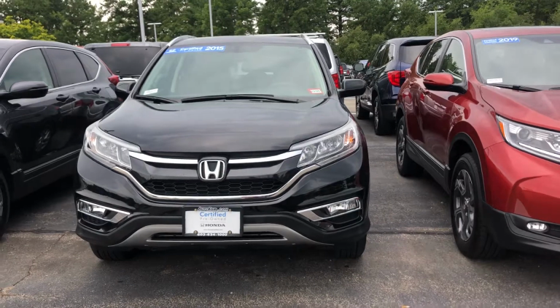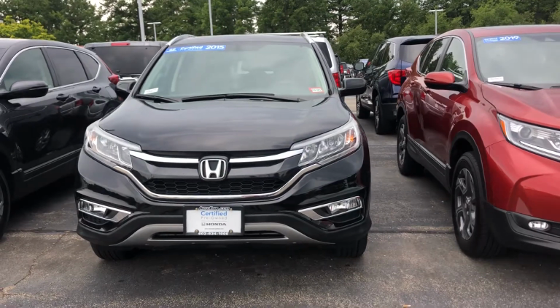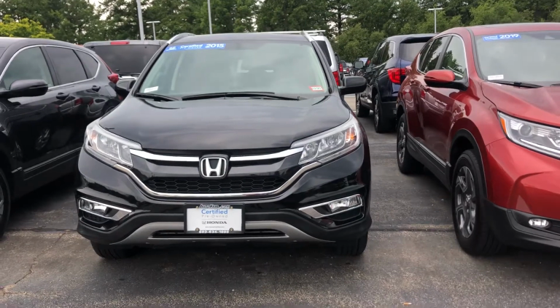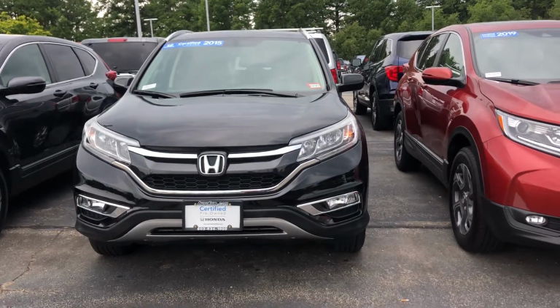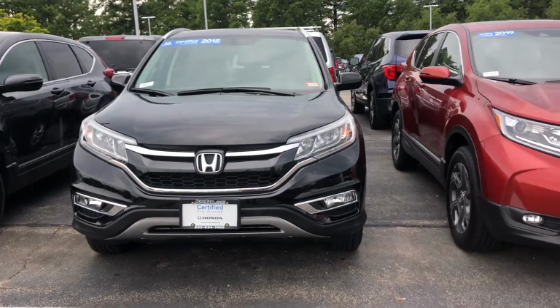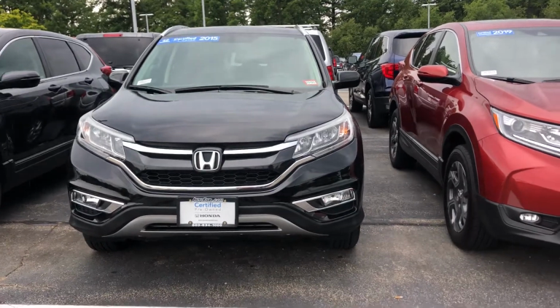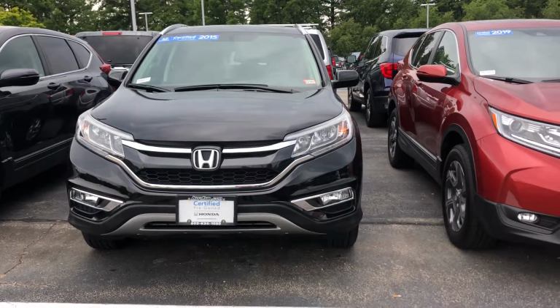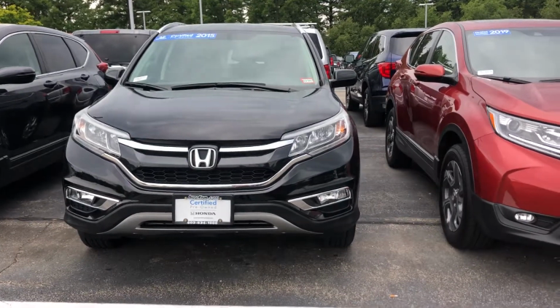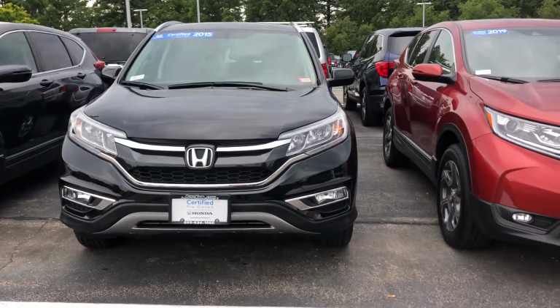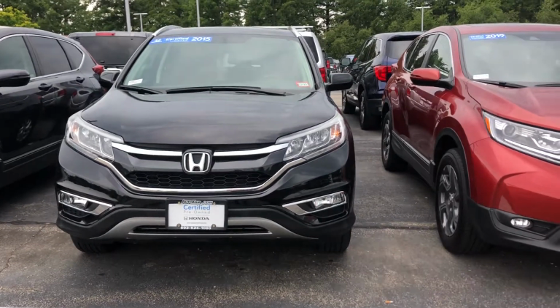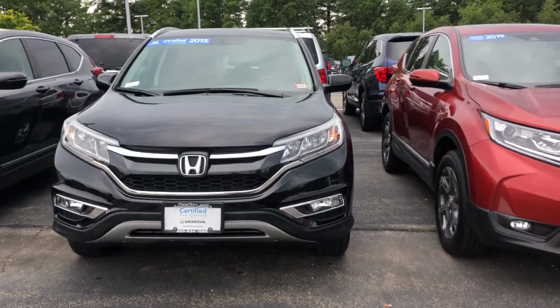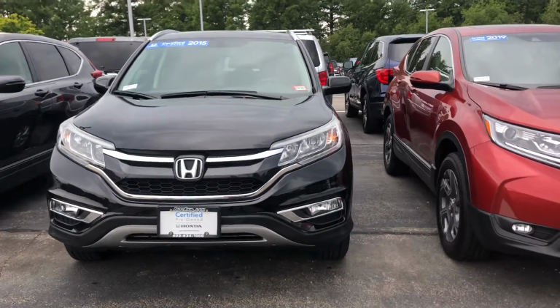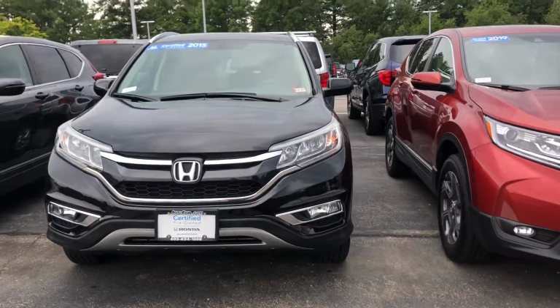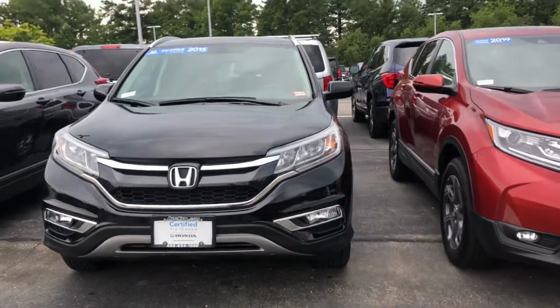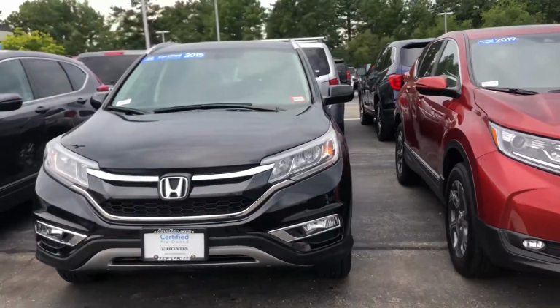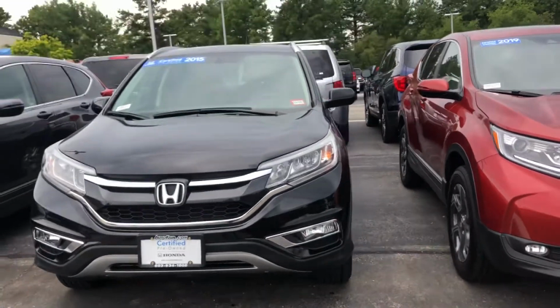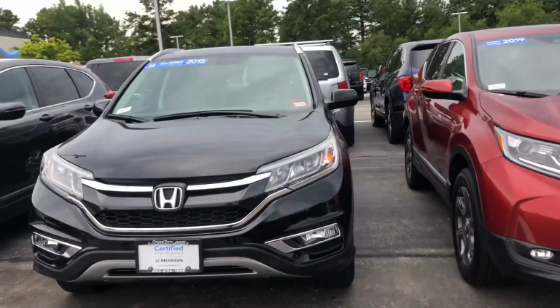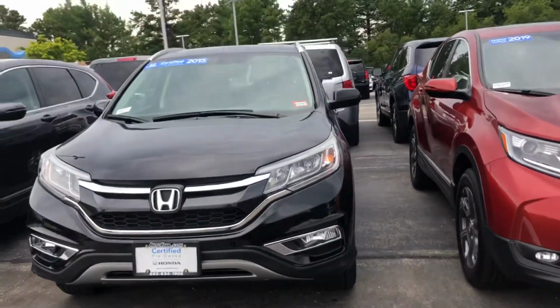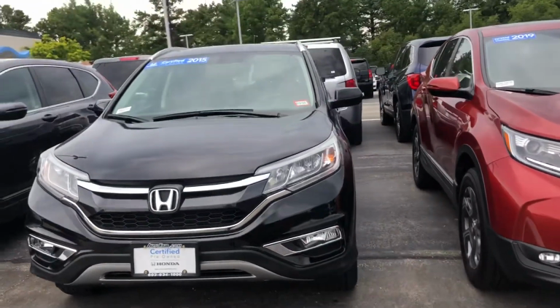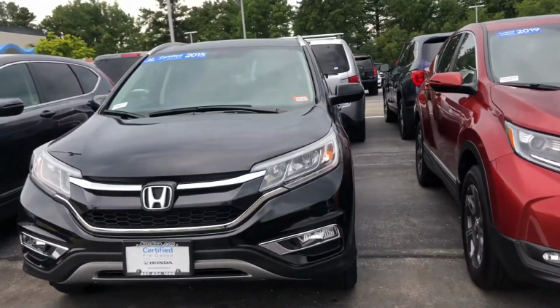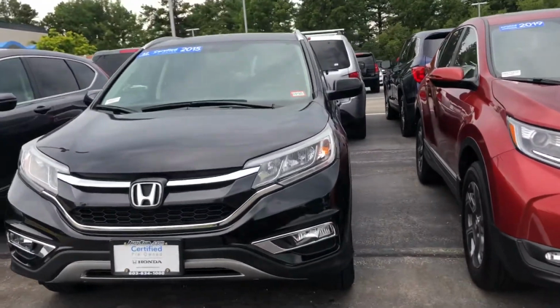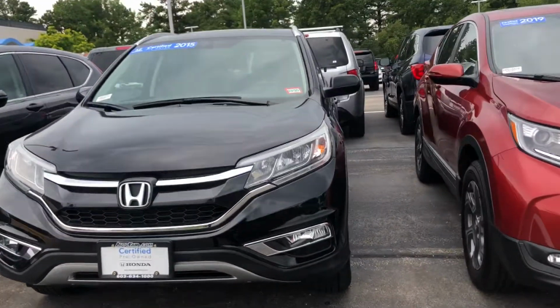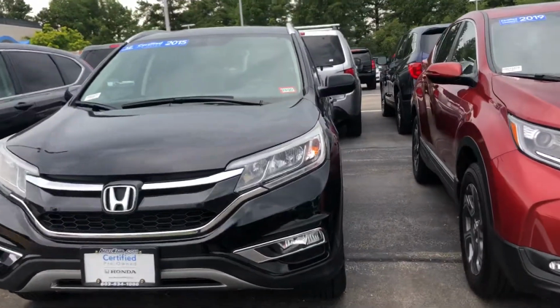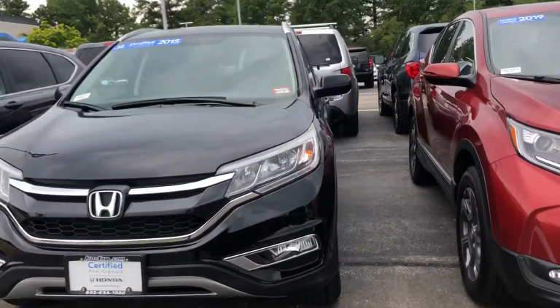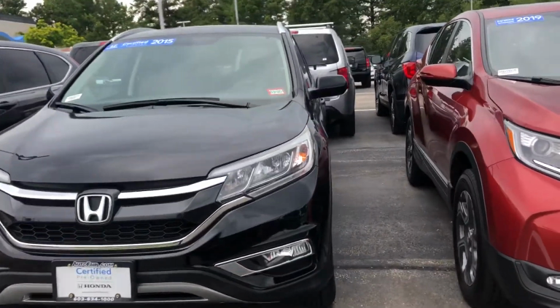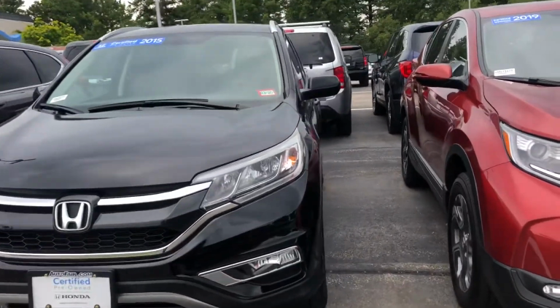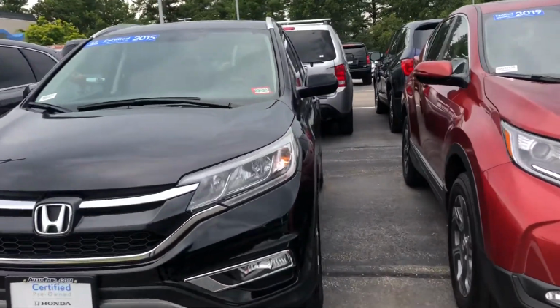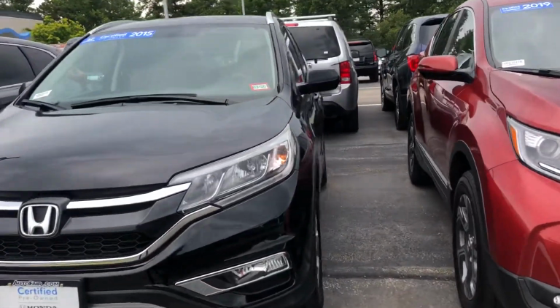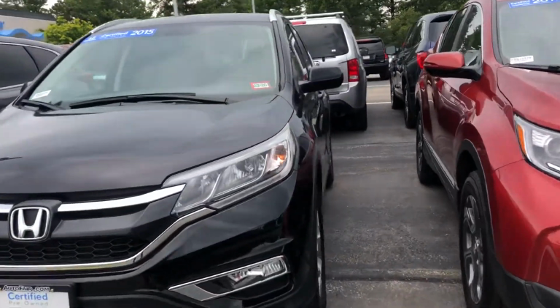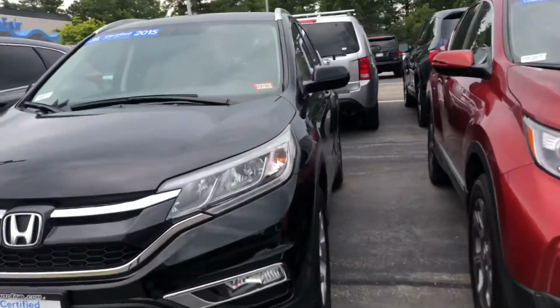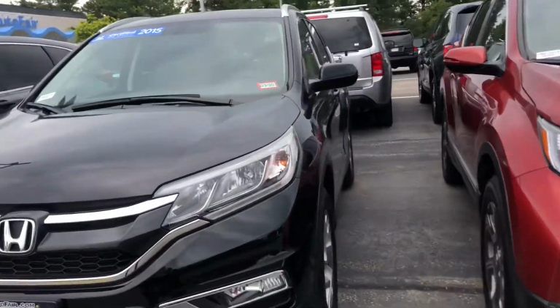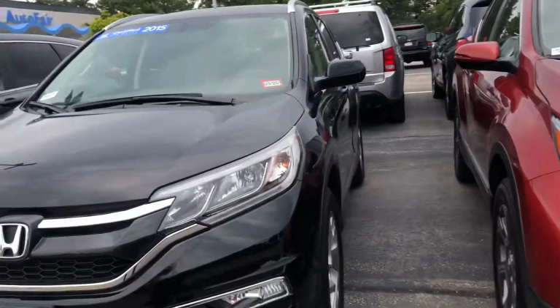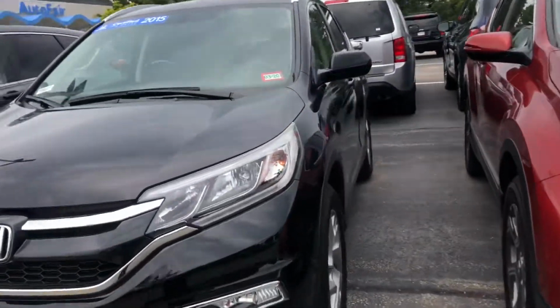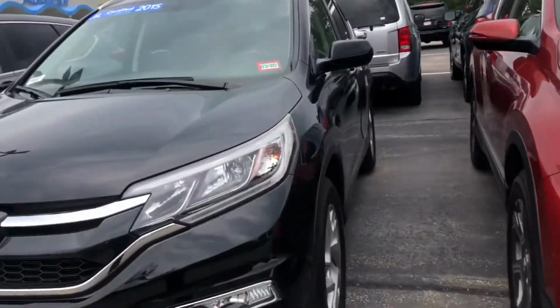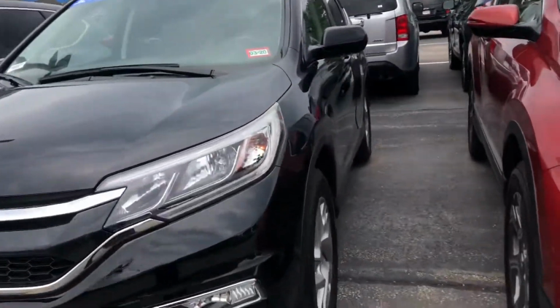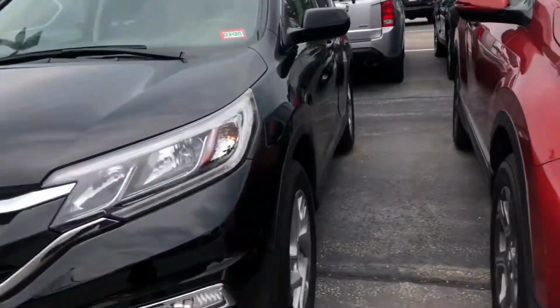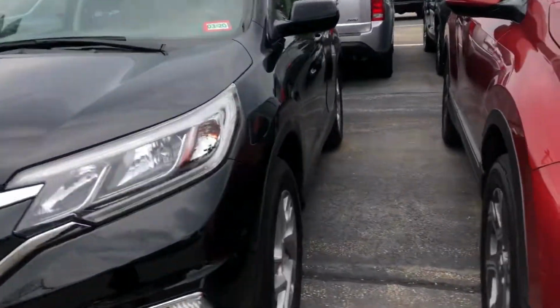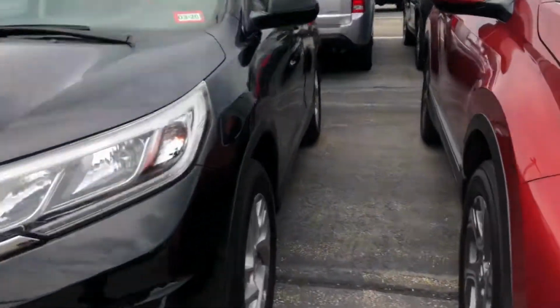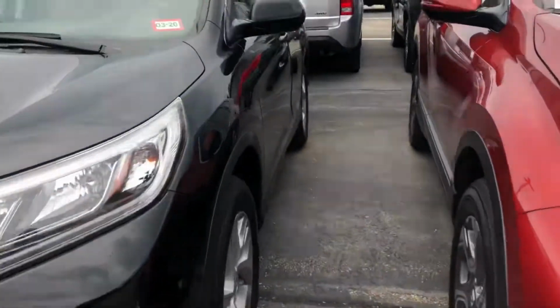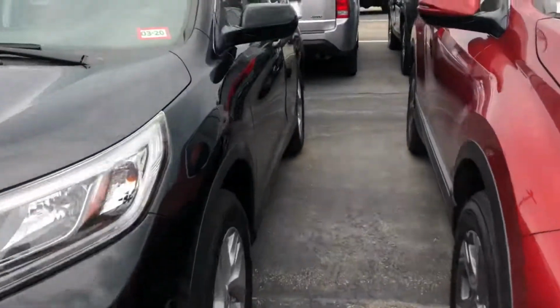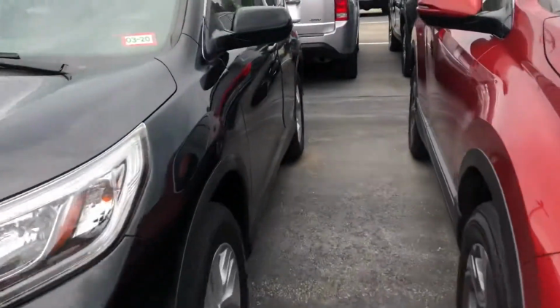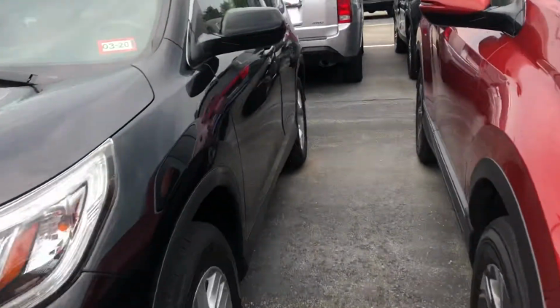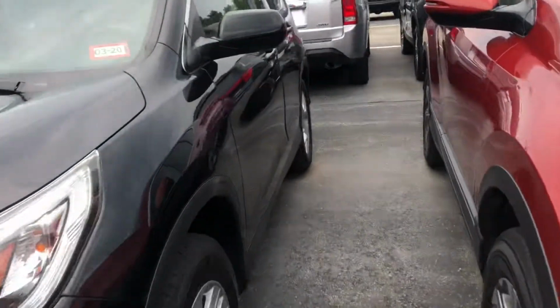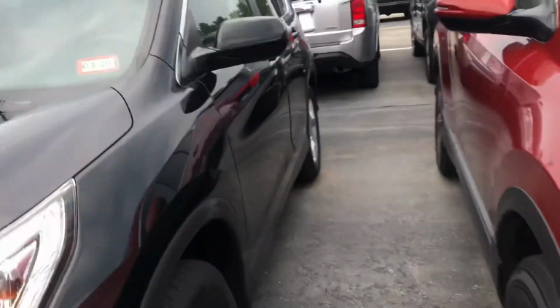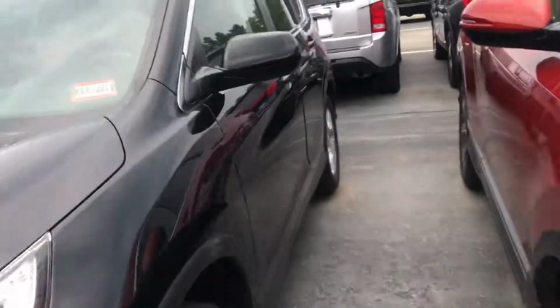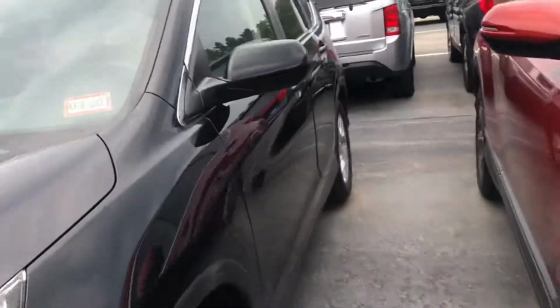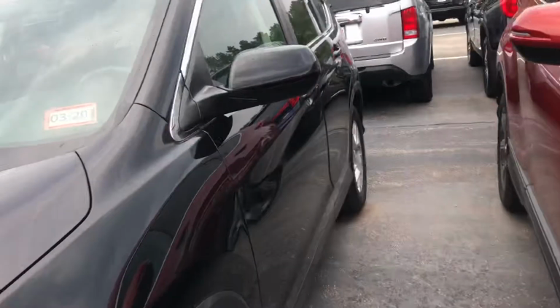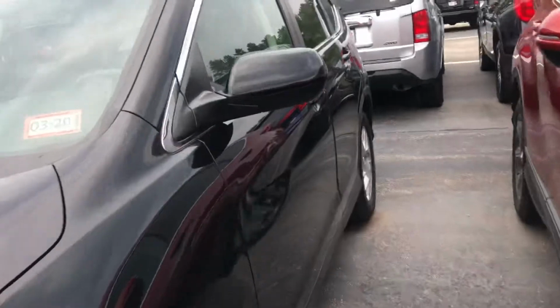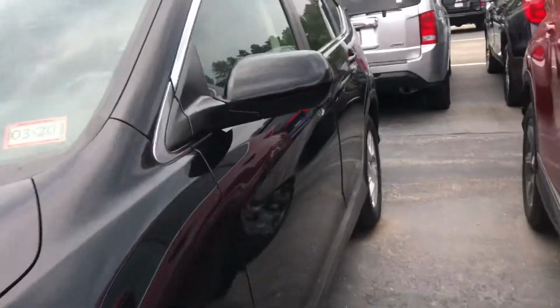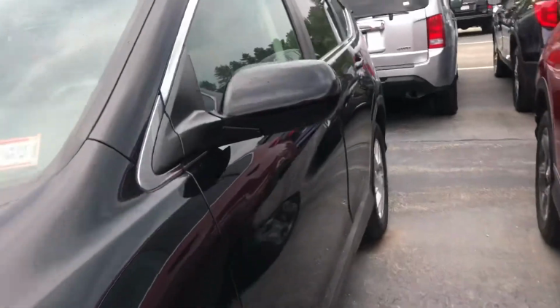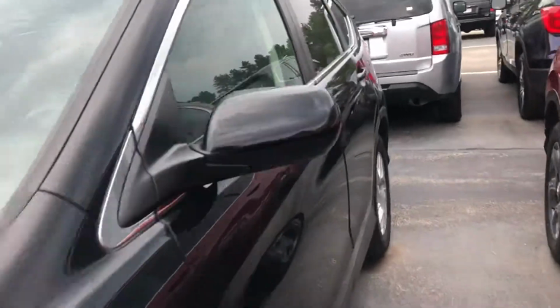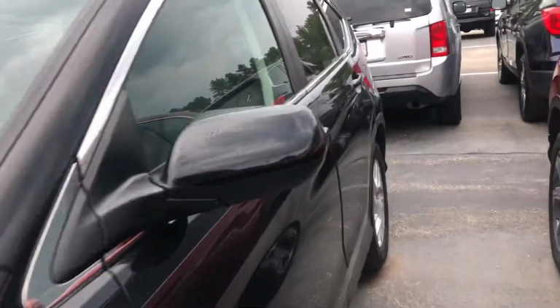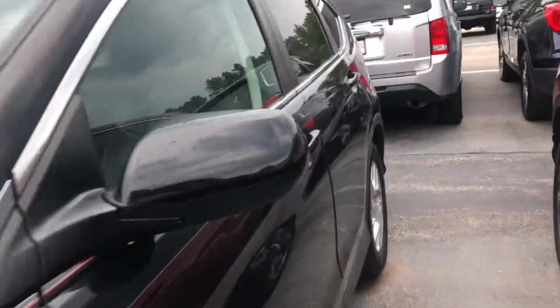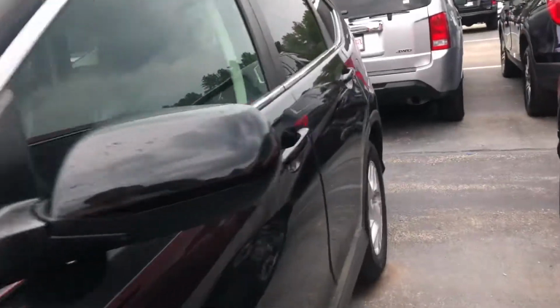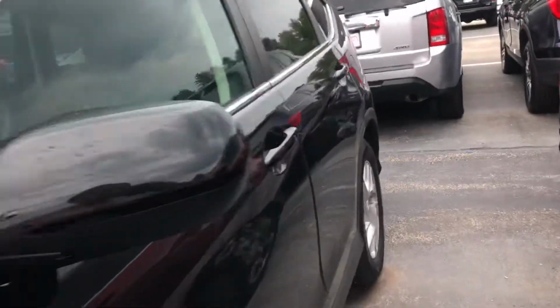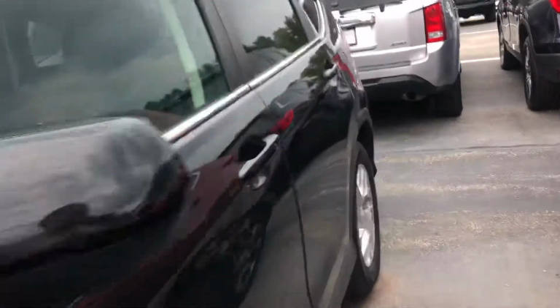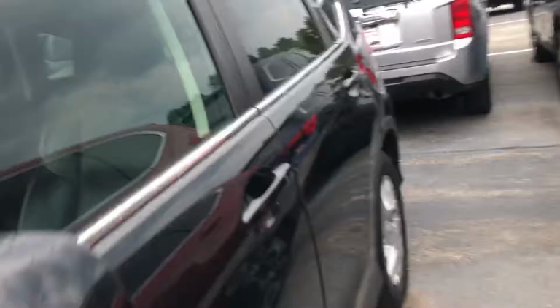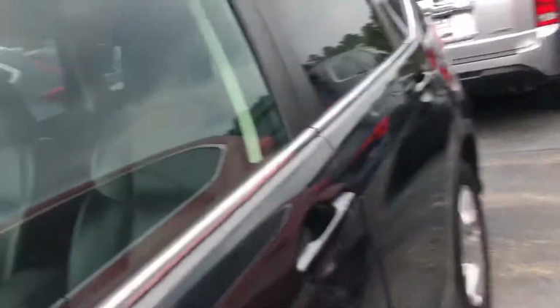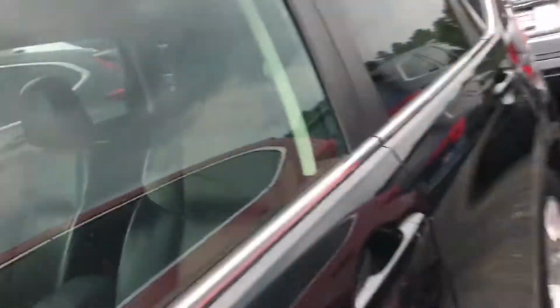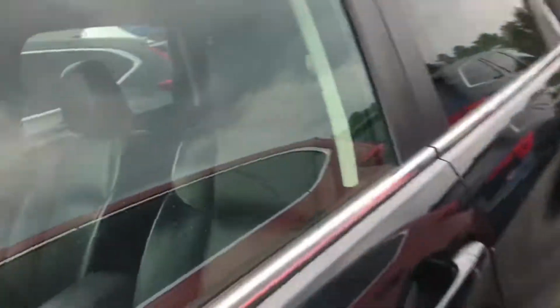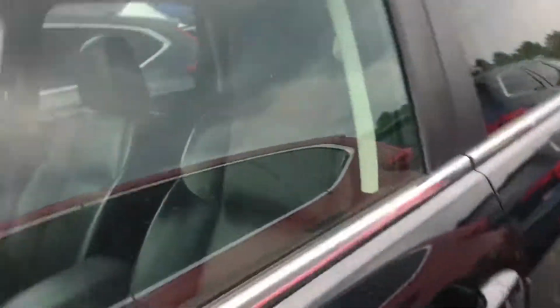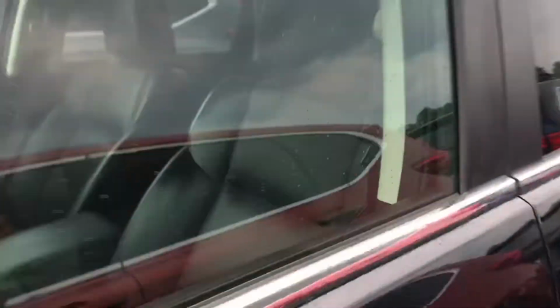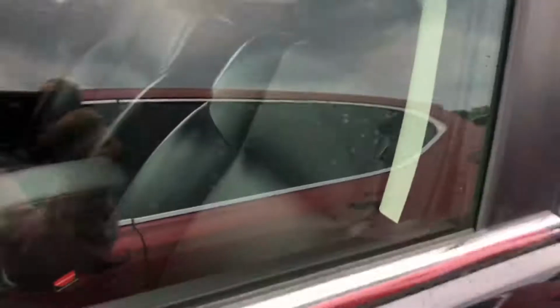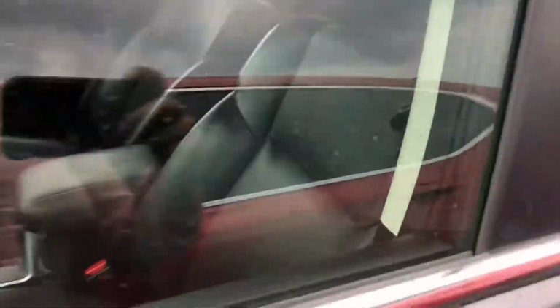This vehicle is Honda certified, so it does have extended warranty that comes with it. A lot of extended warranty that is really nice to have.